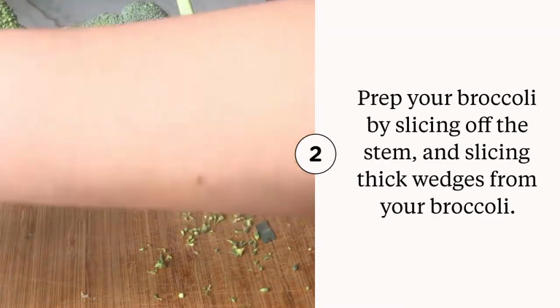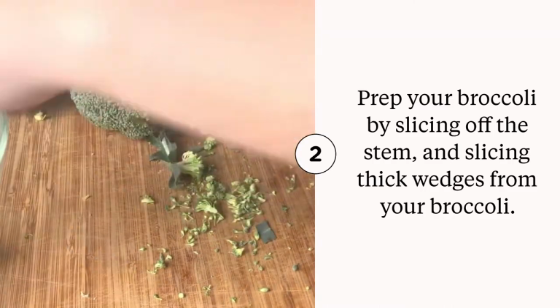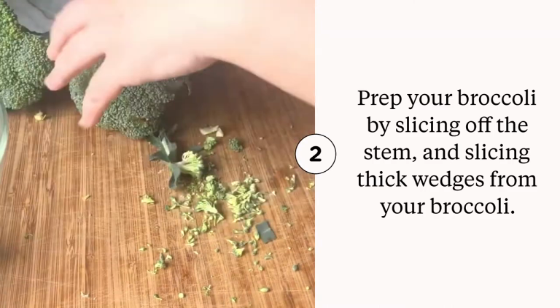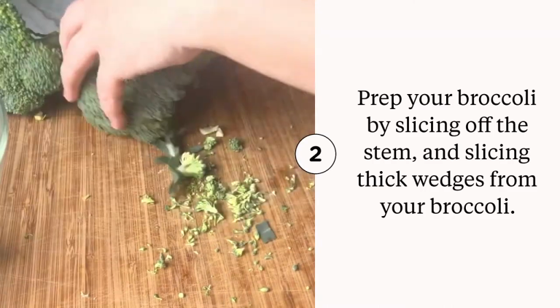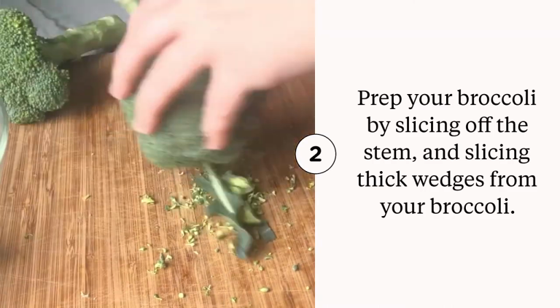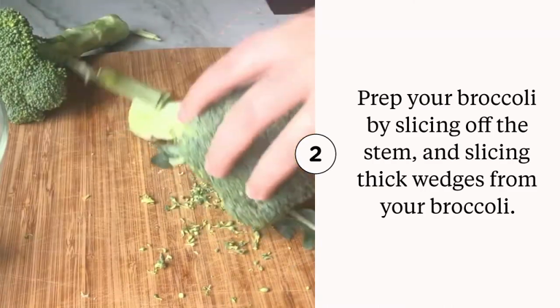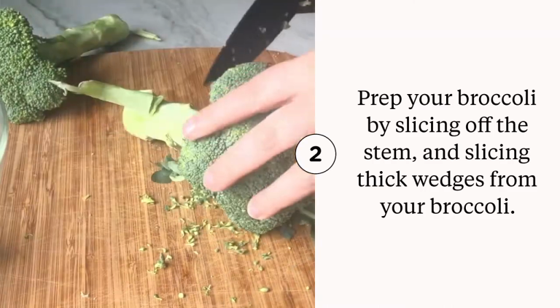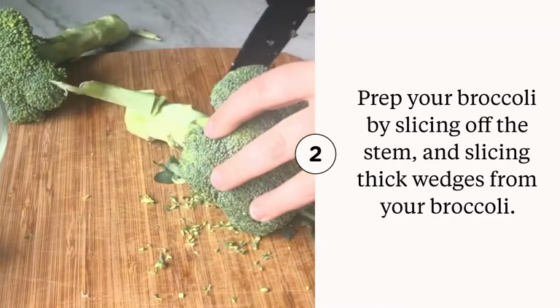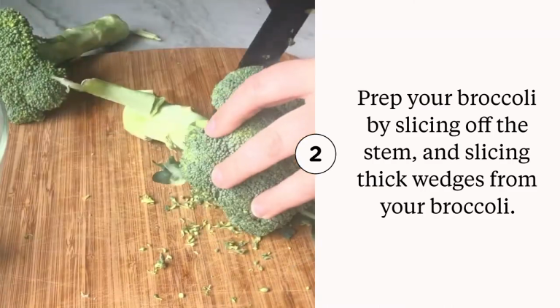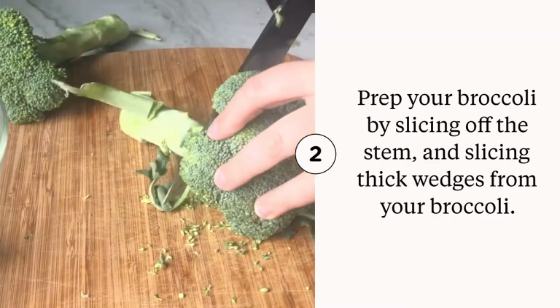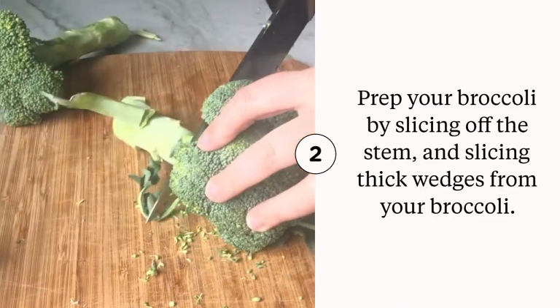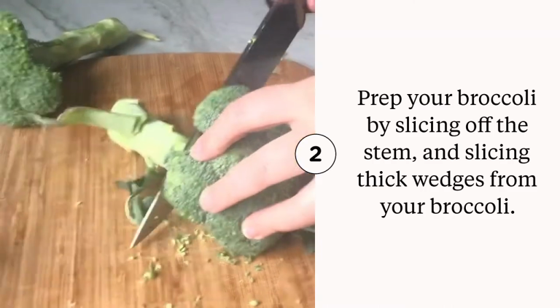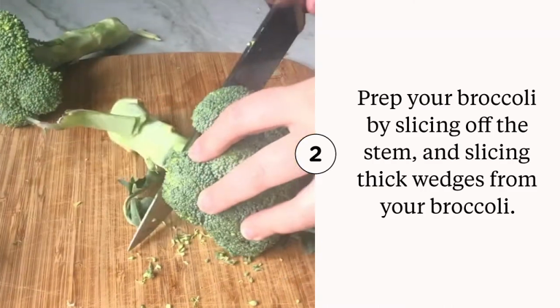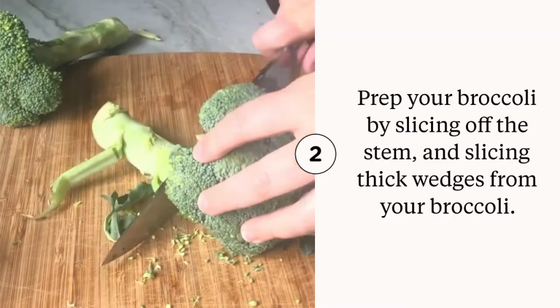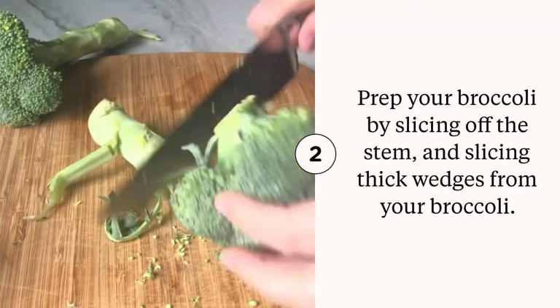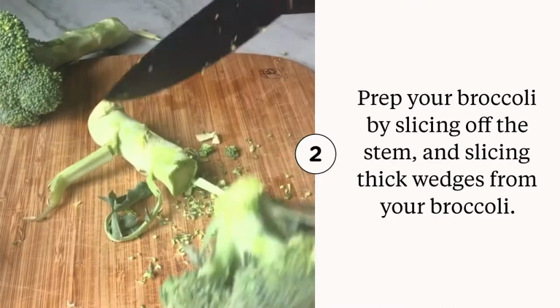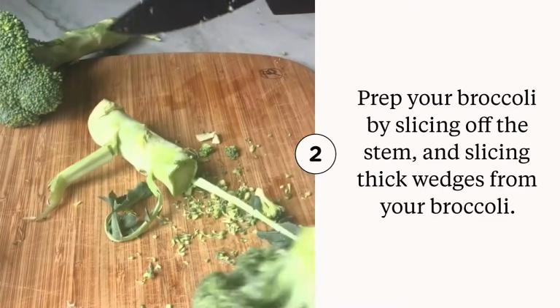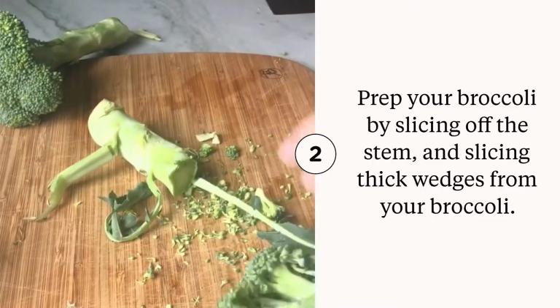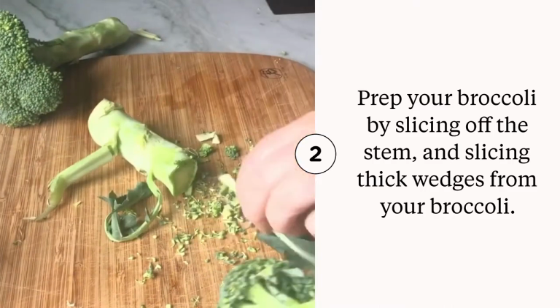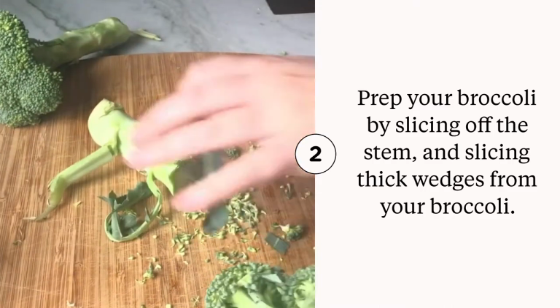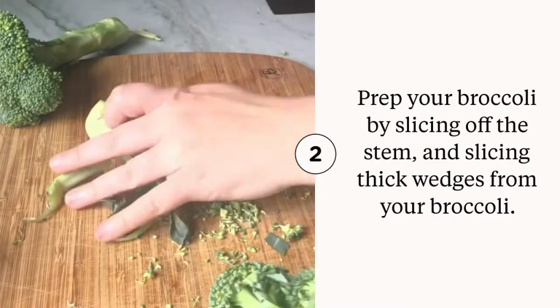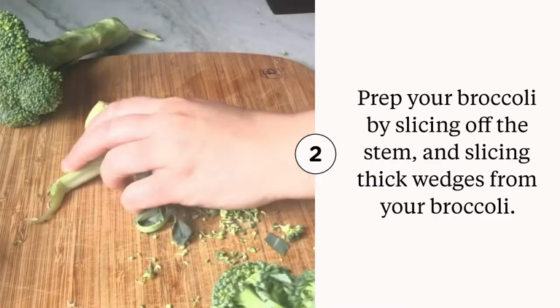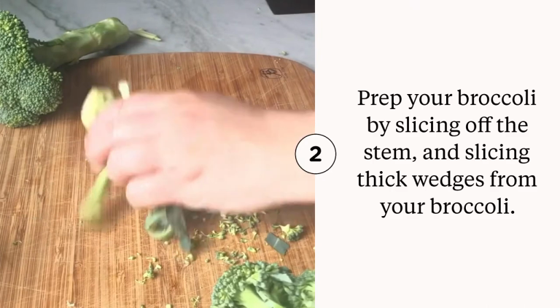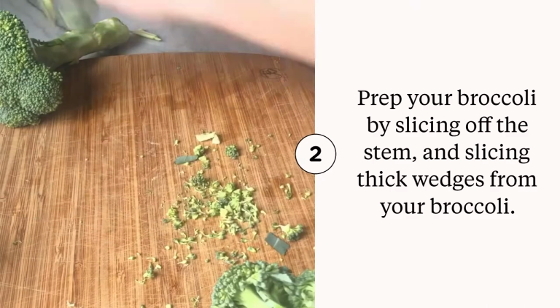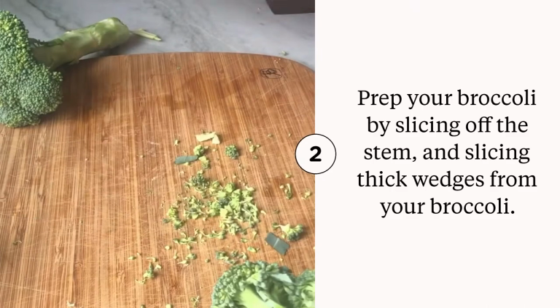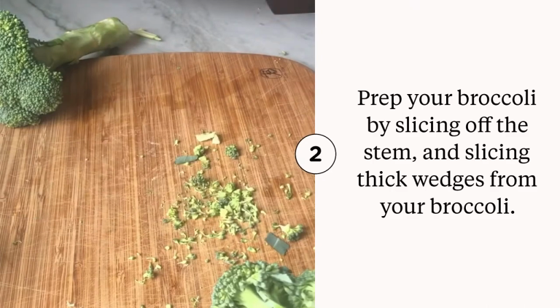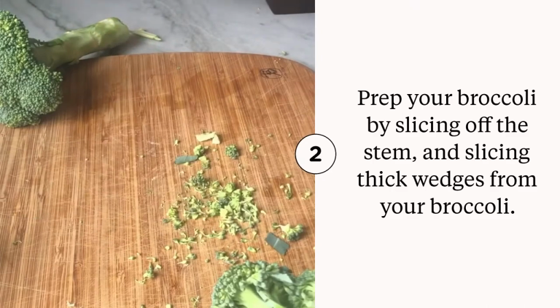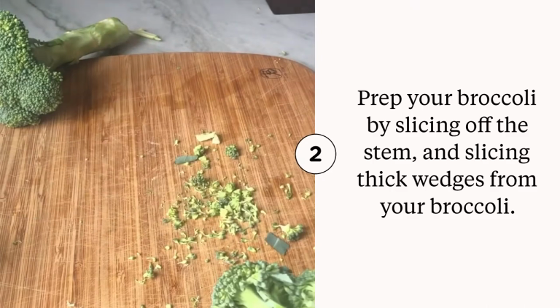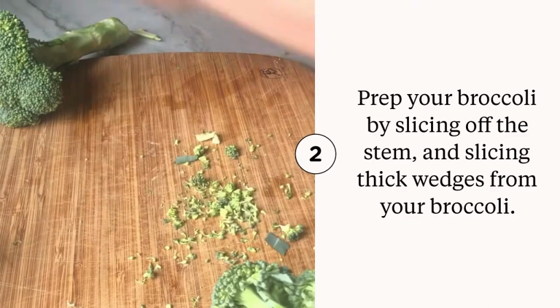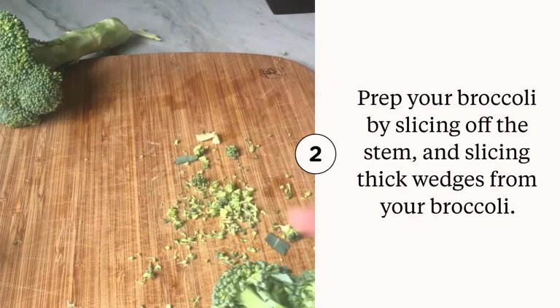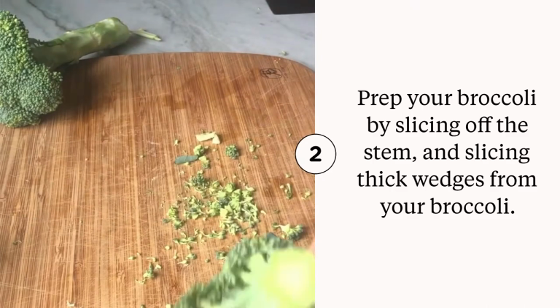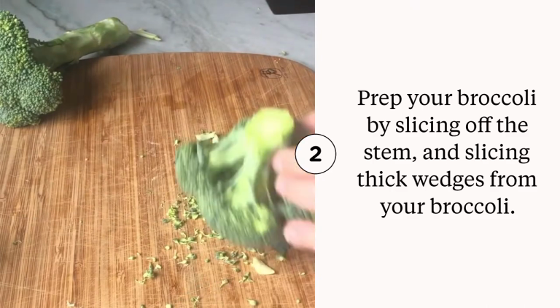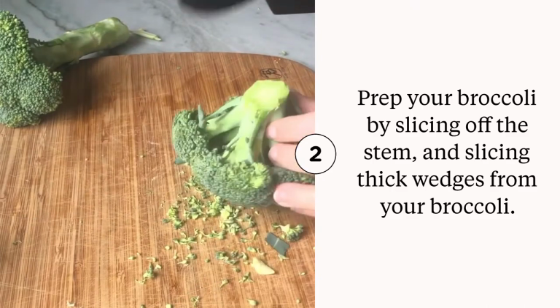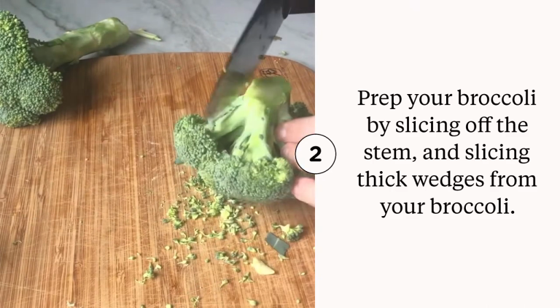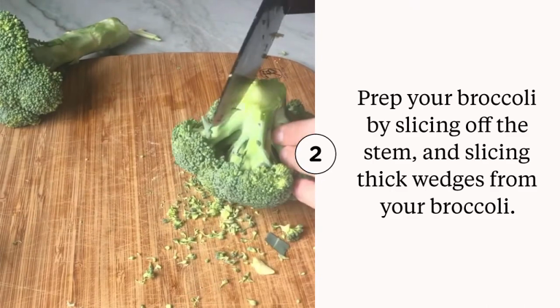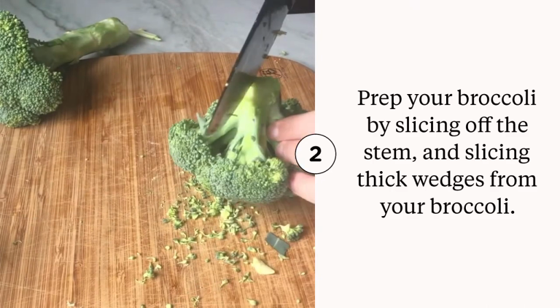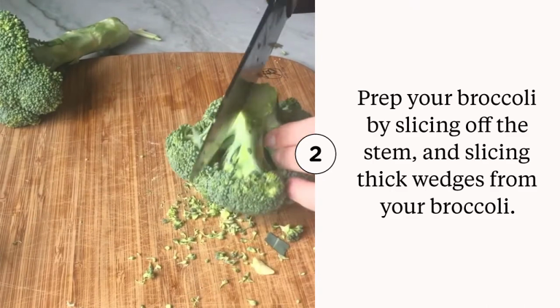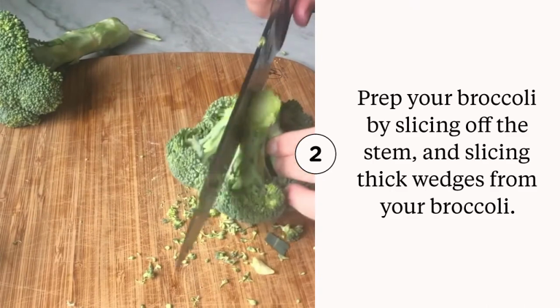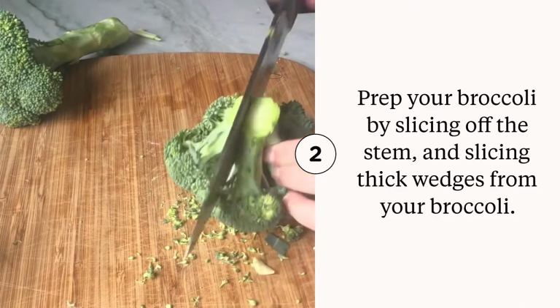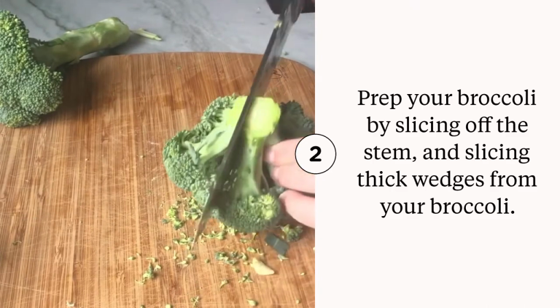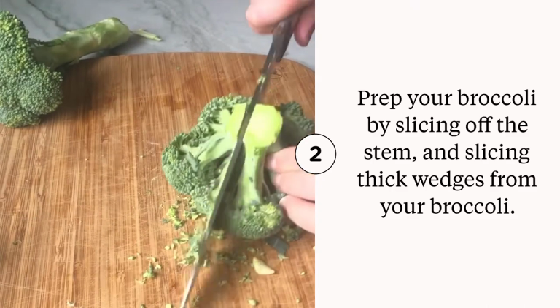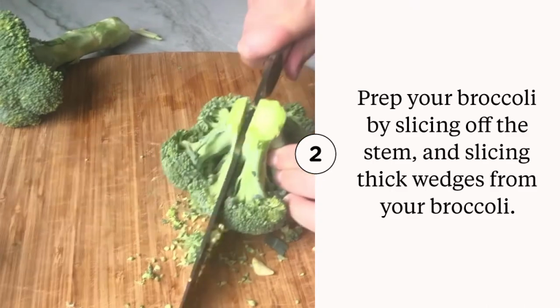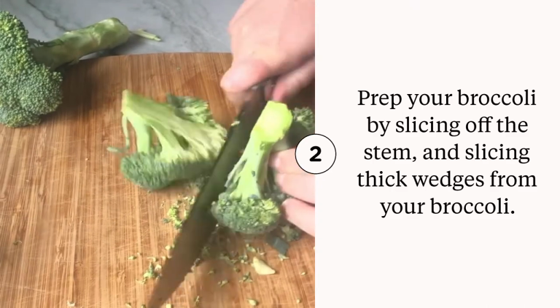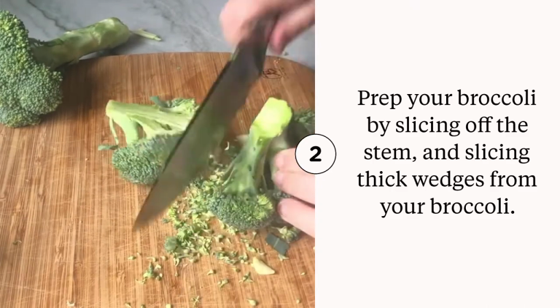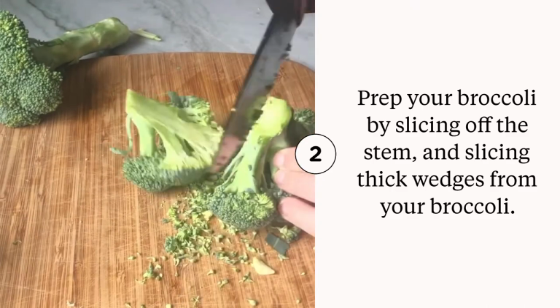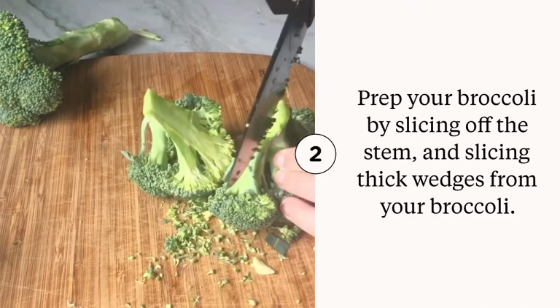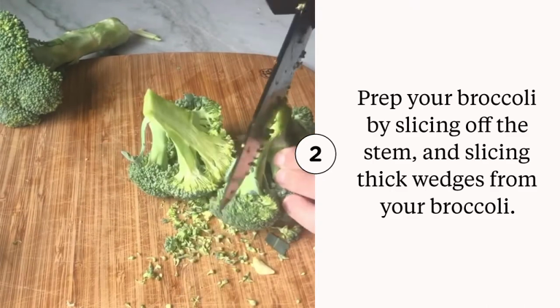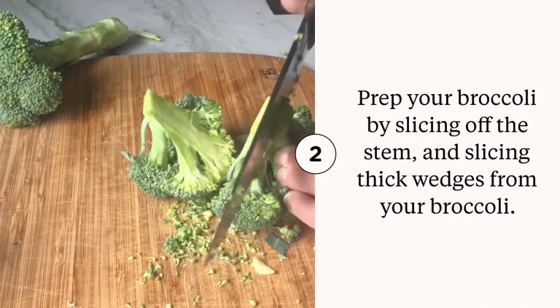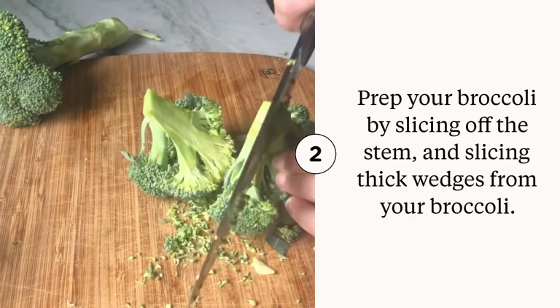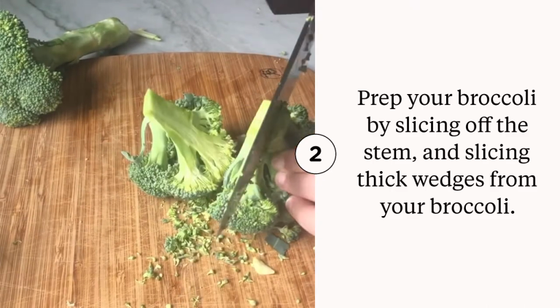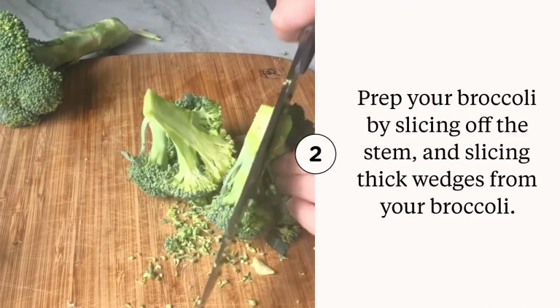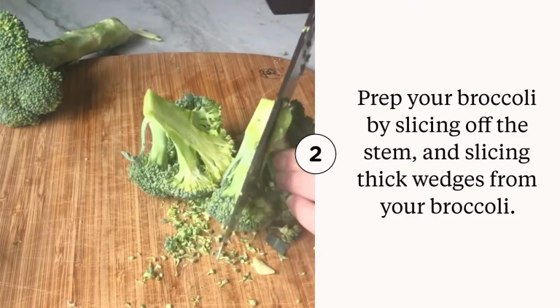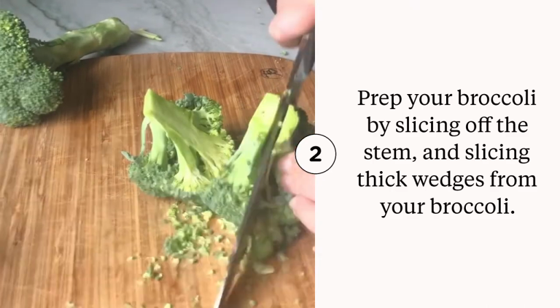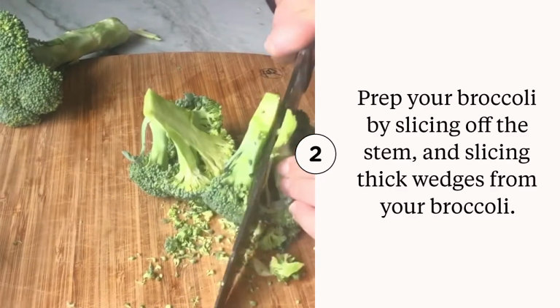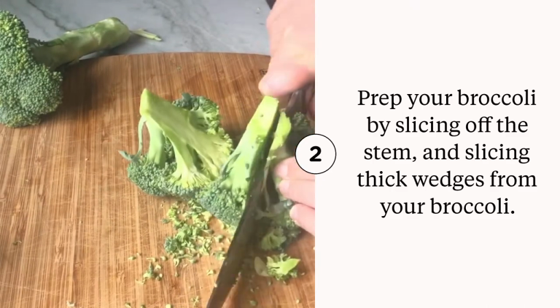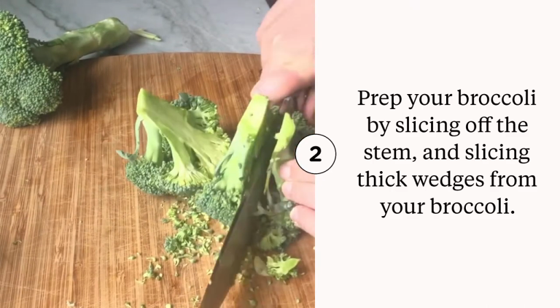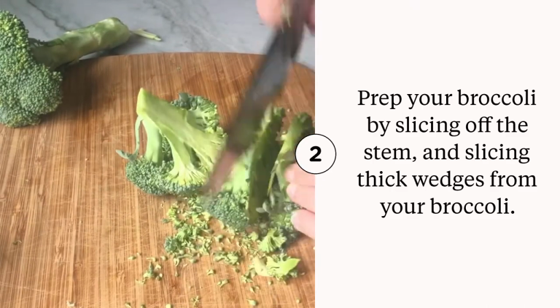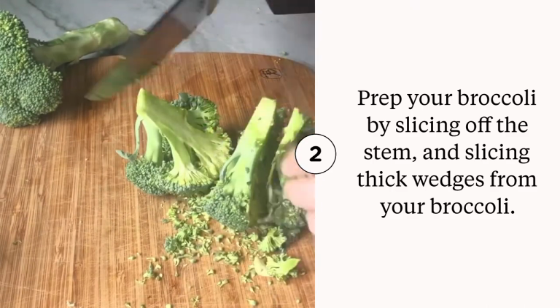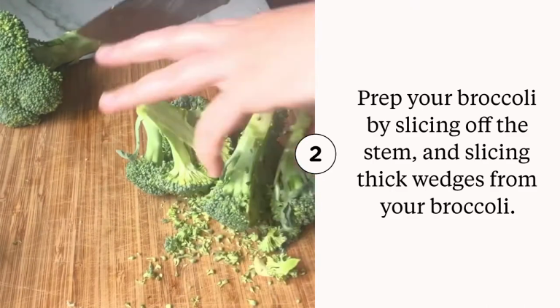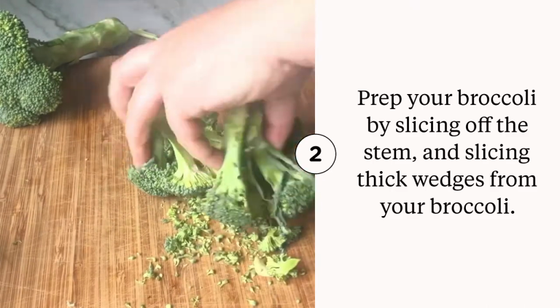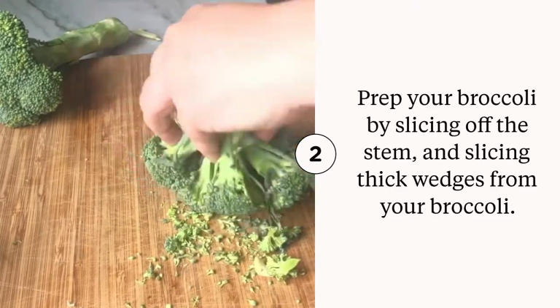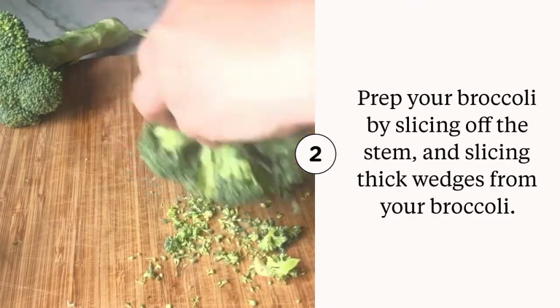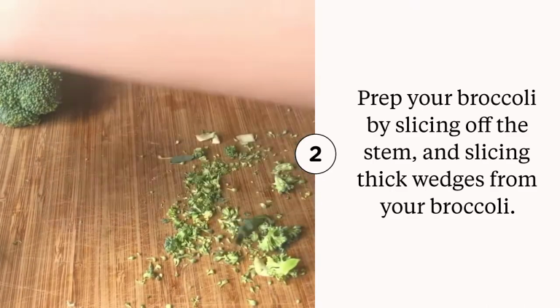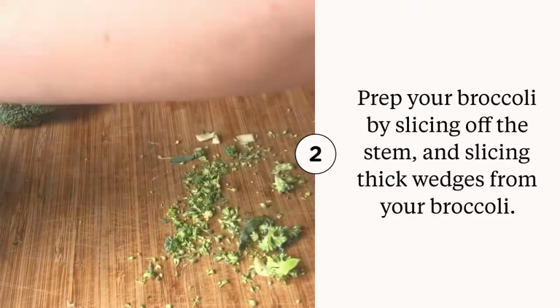You want a lot of flat surface area so that you end up with those crispy brown edges that you see in the picture.